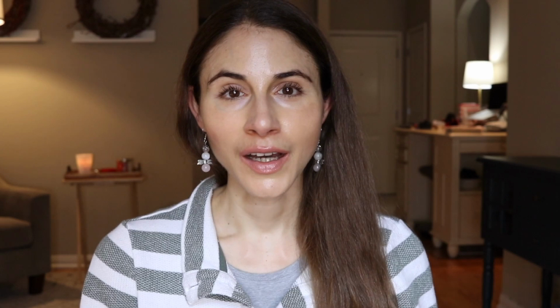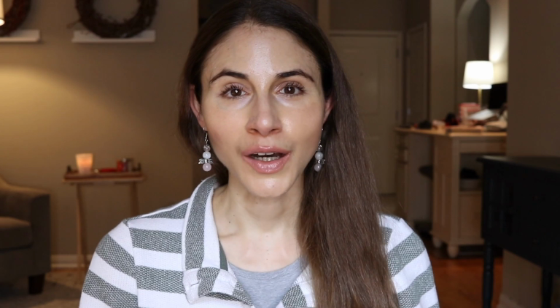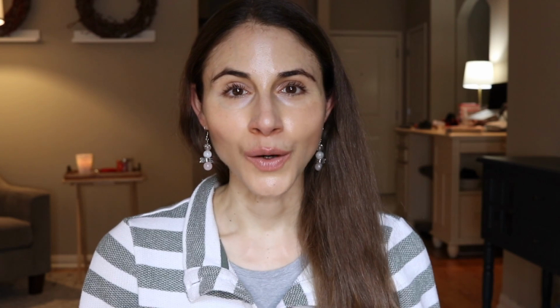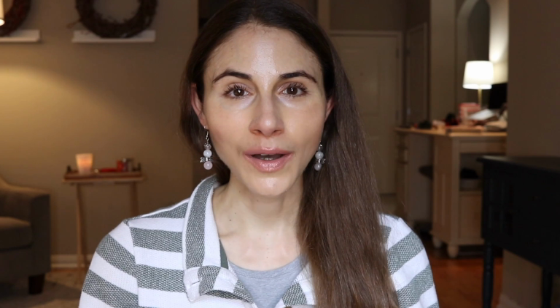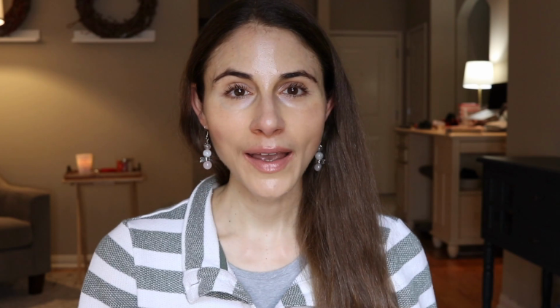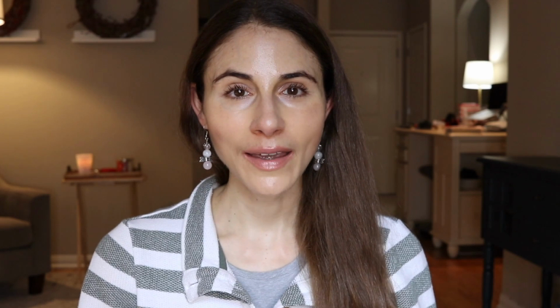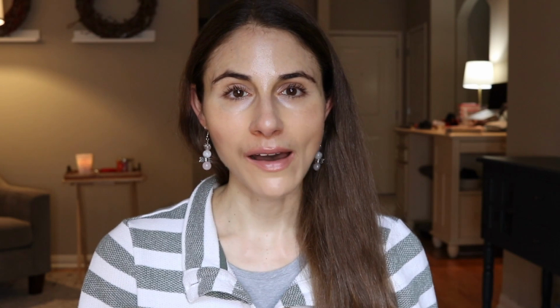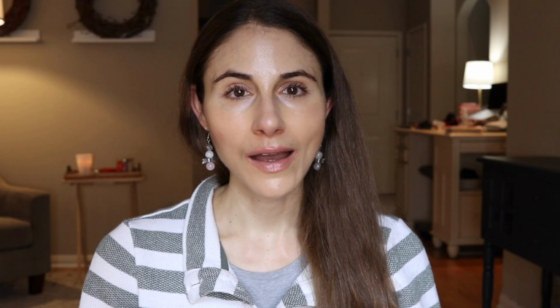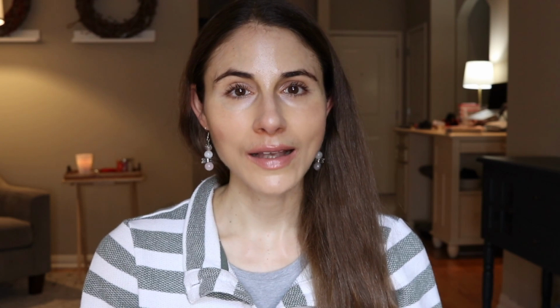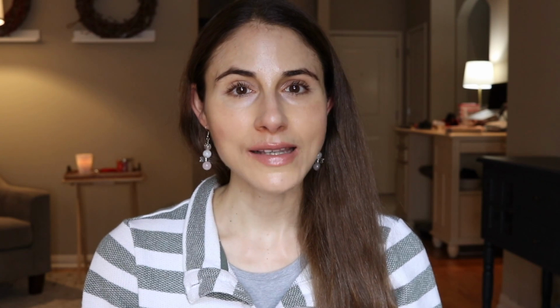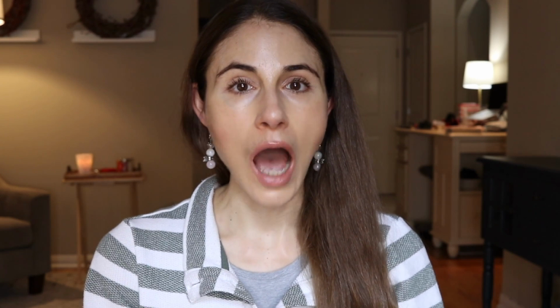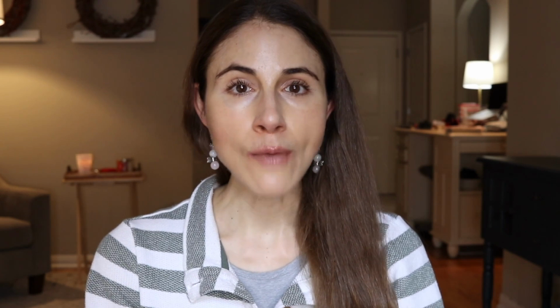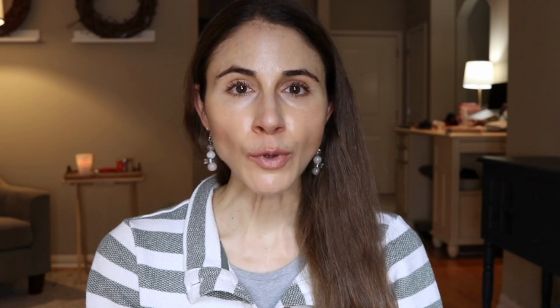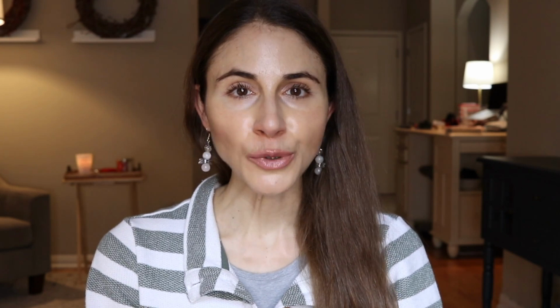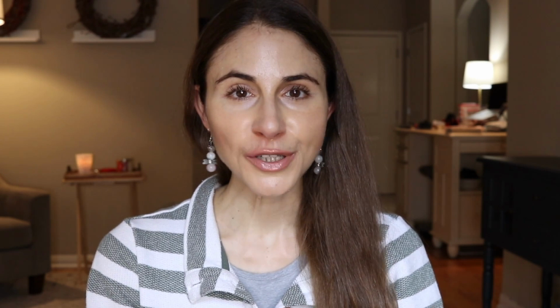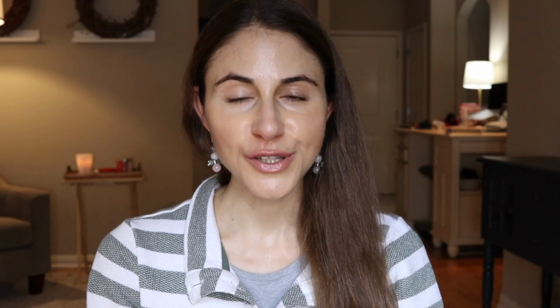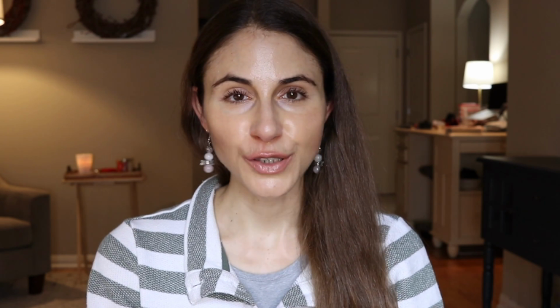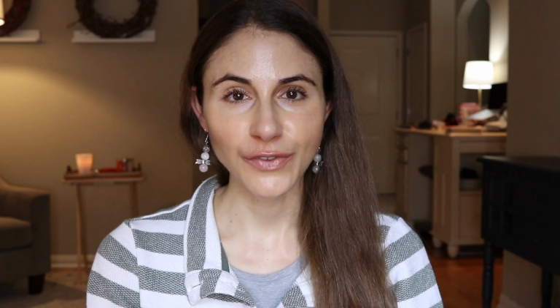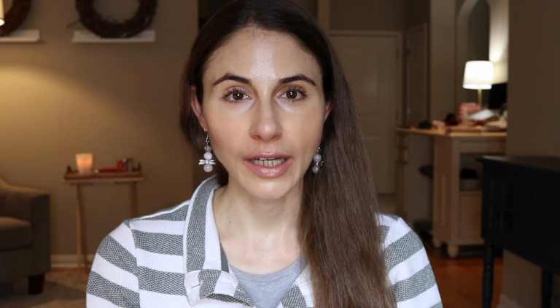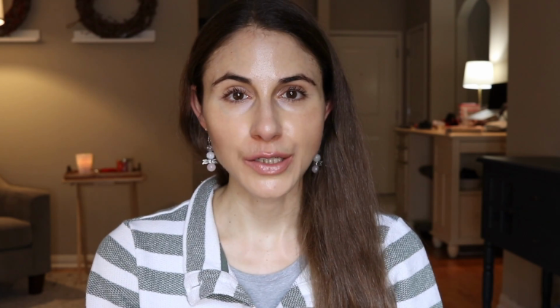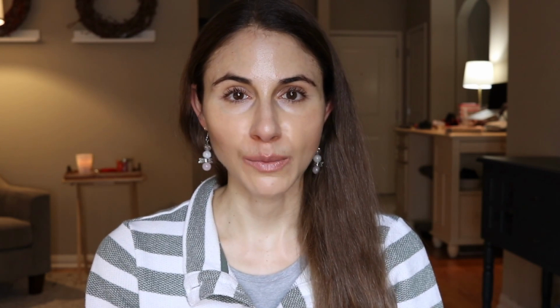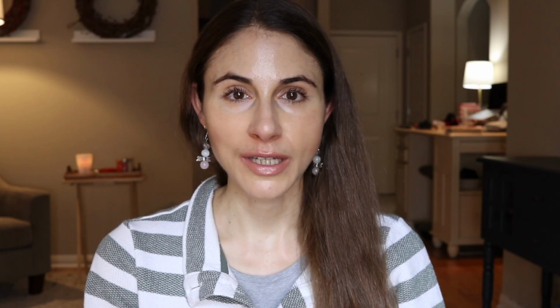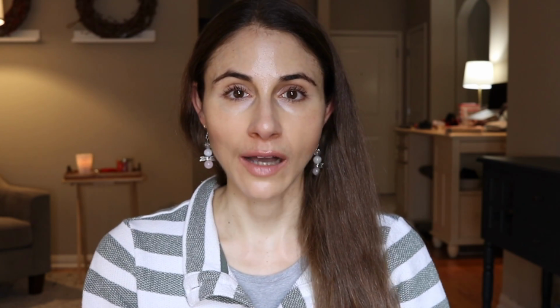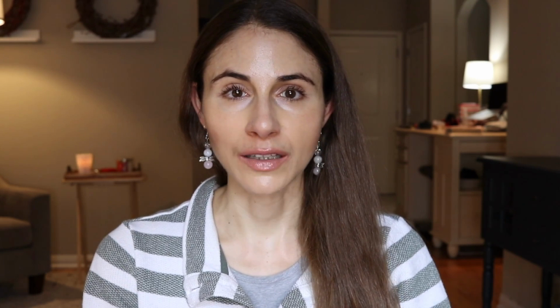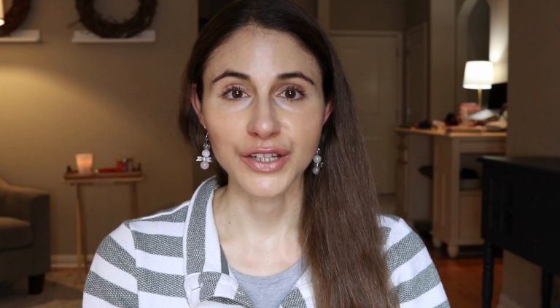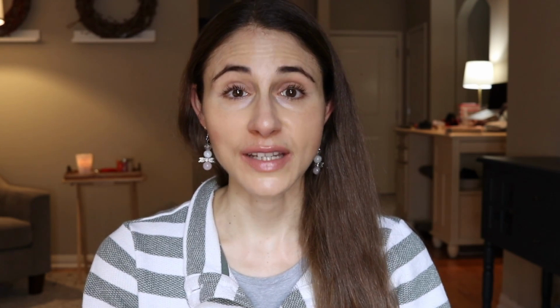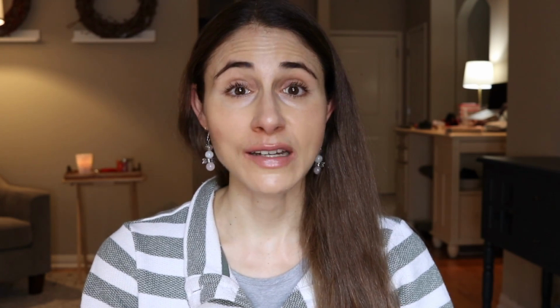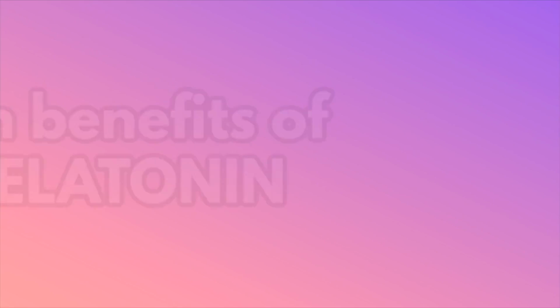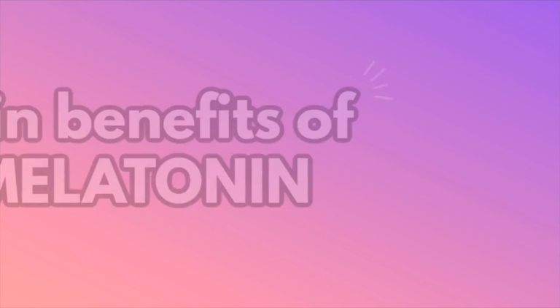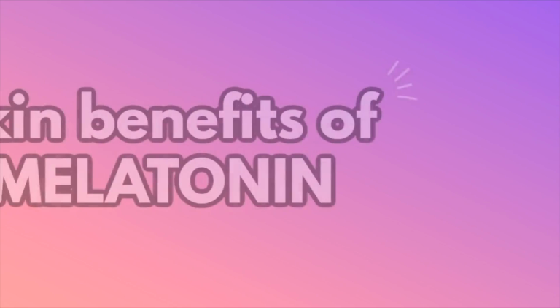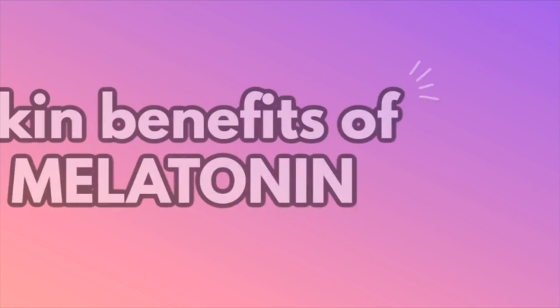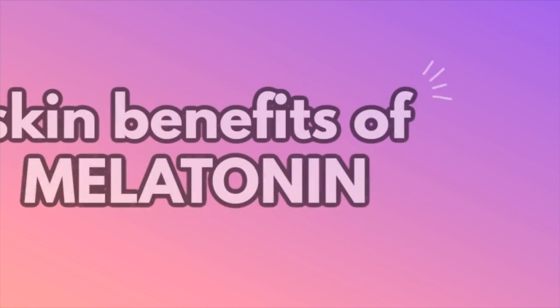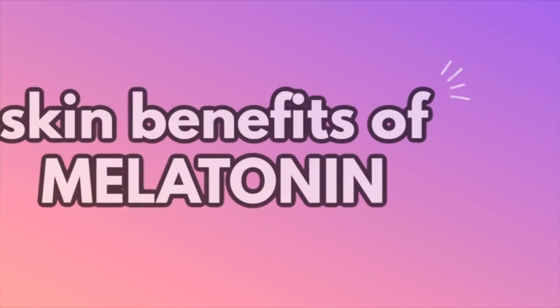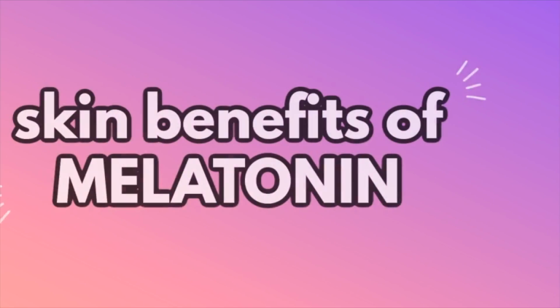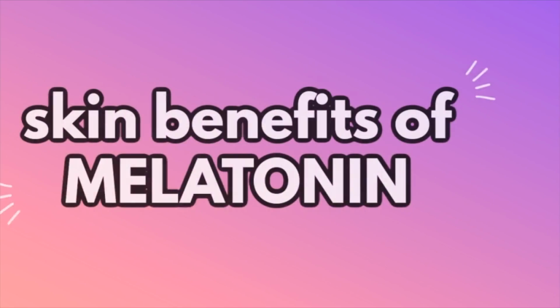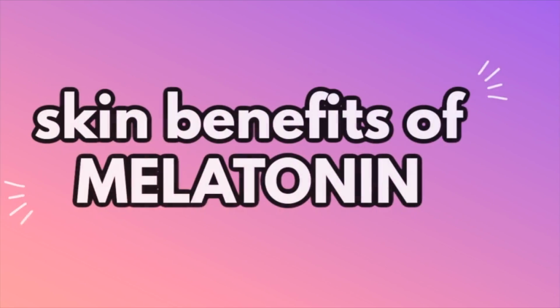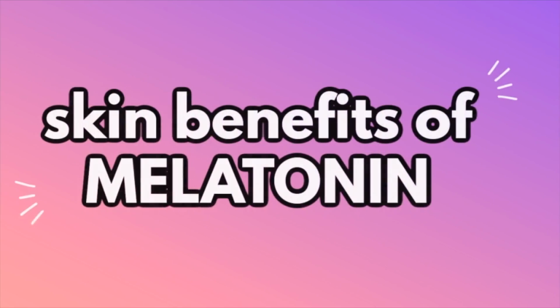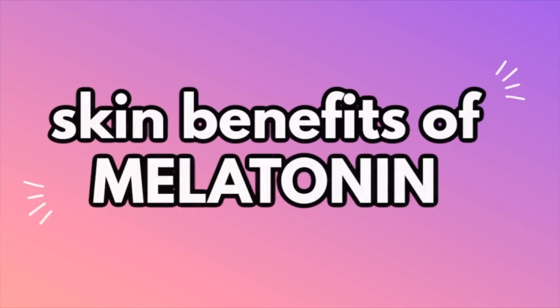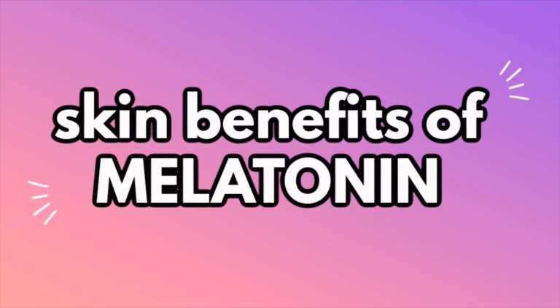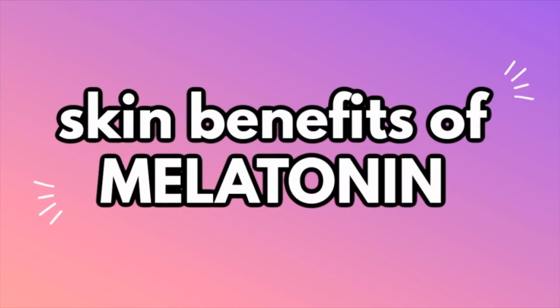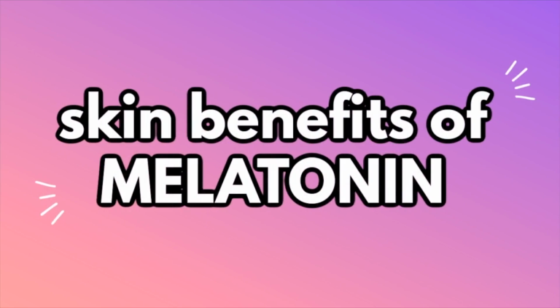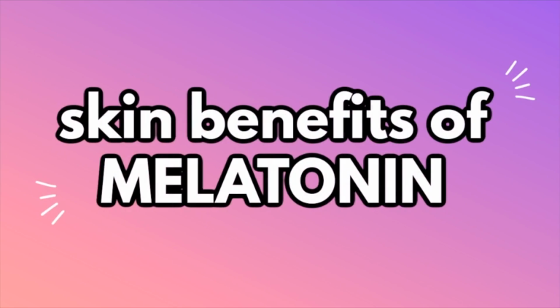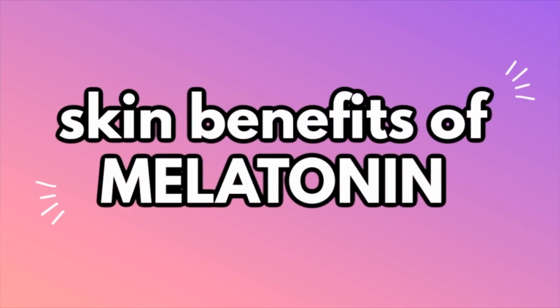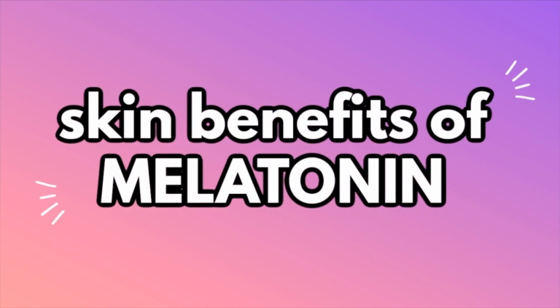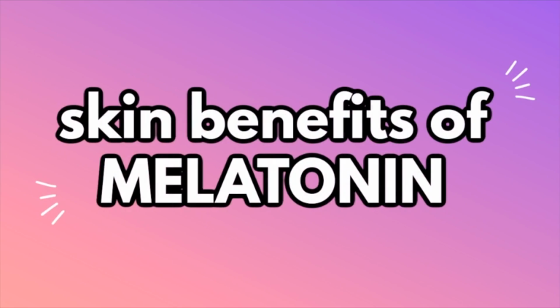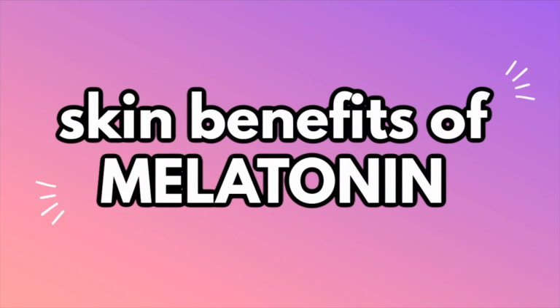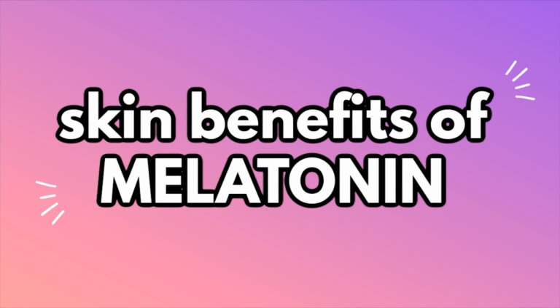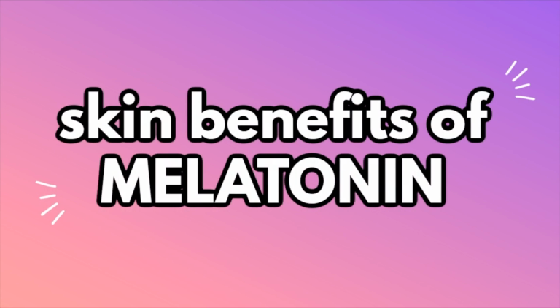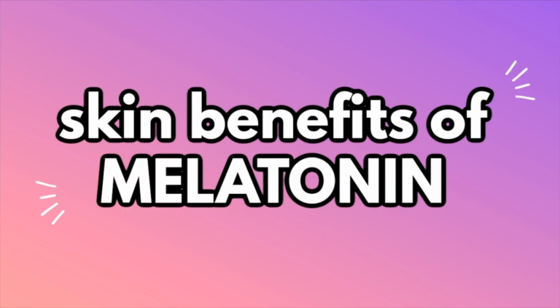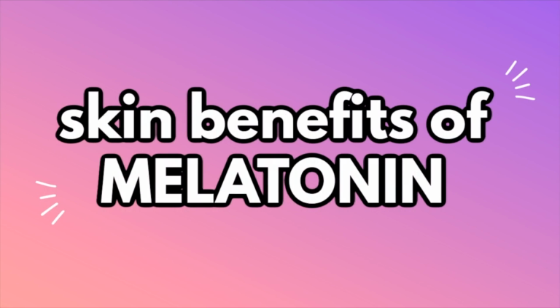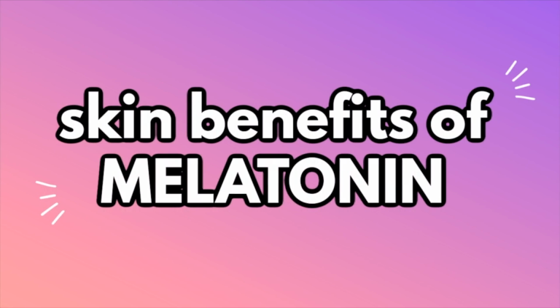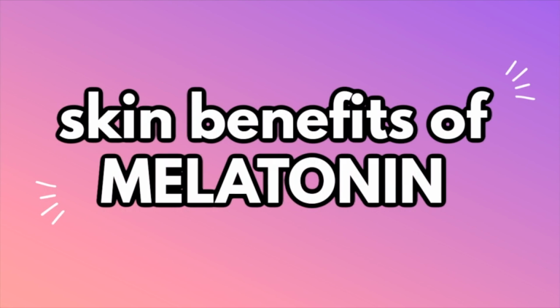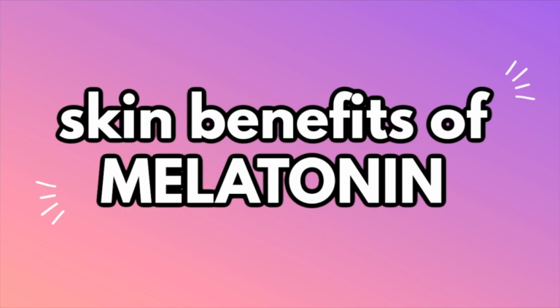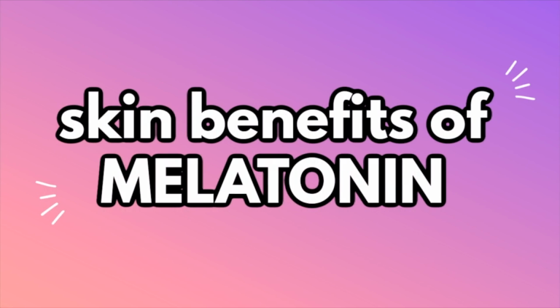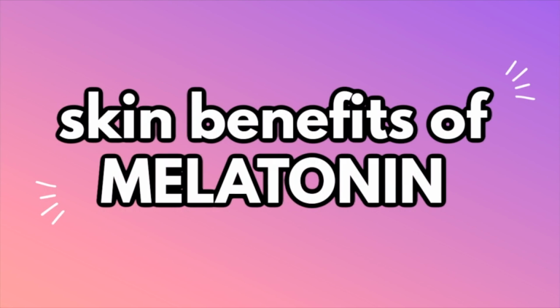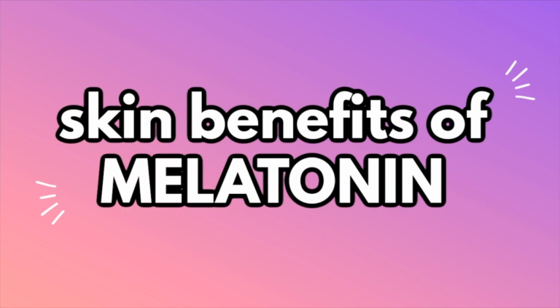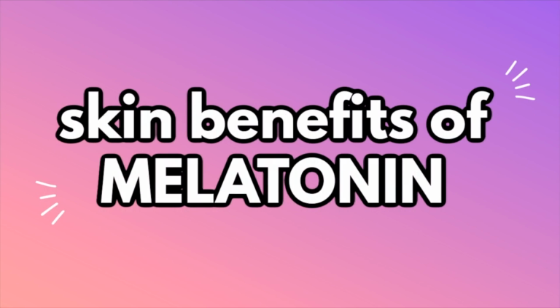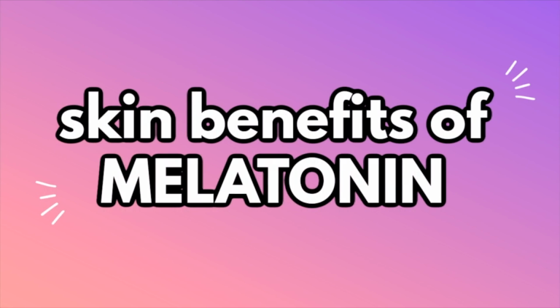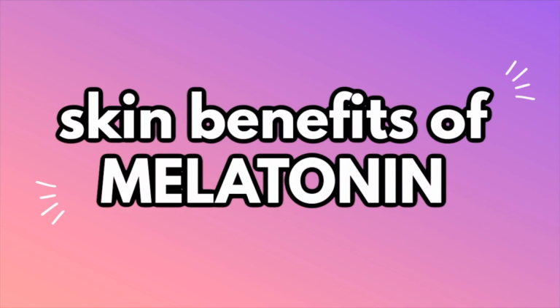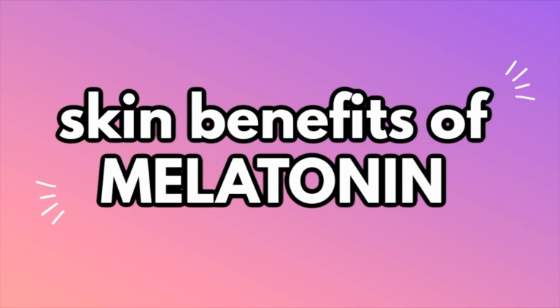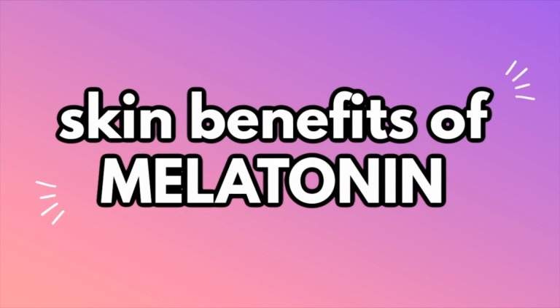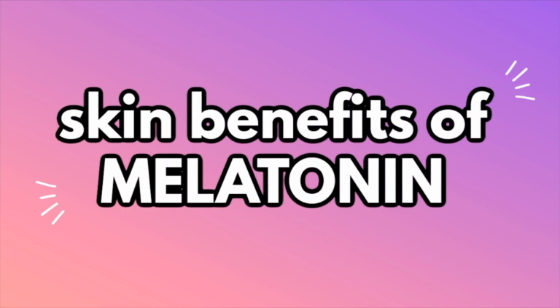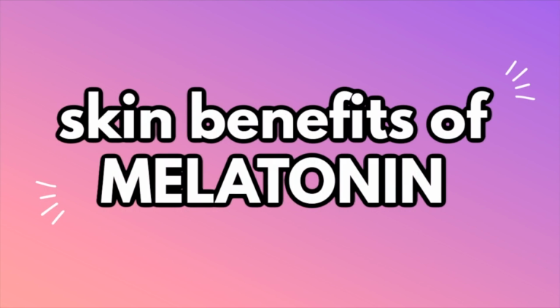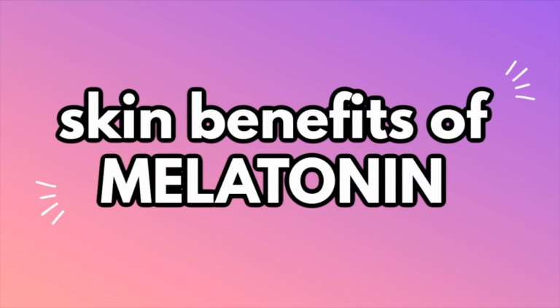Hey guys, I'm a board-certified dermatologist, and in this video we're going to be talking about the skin benefits of melatonin.